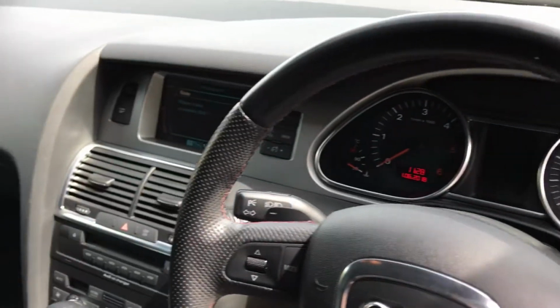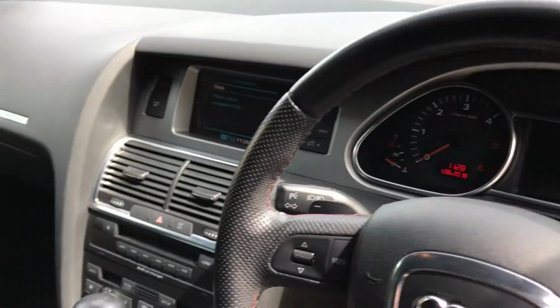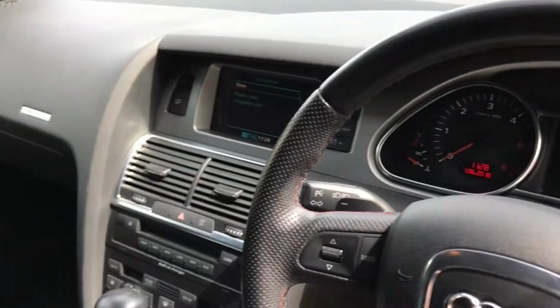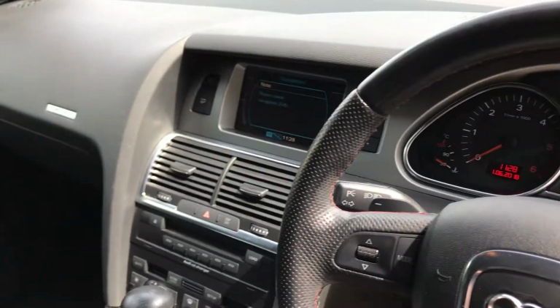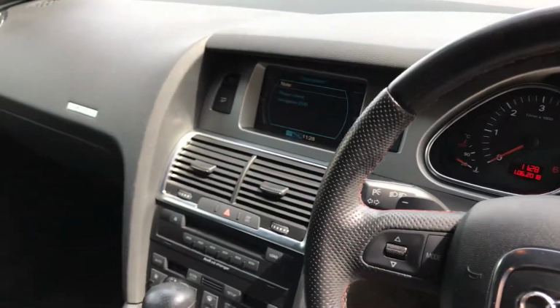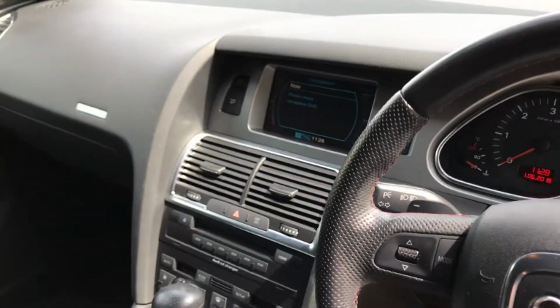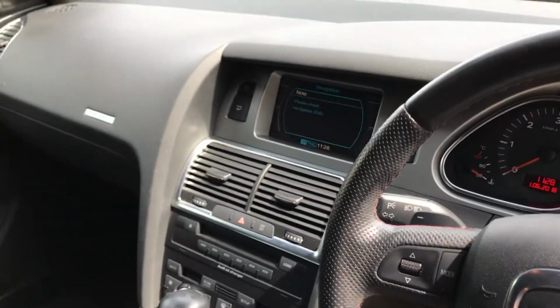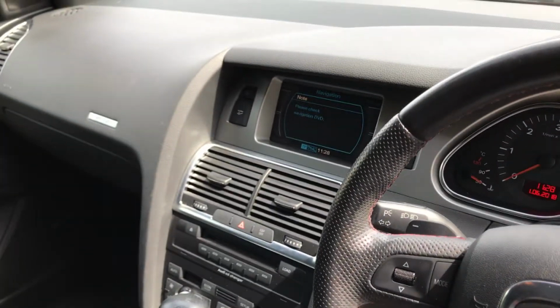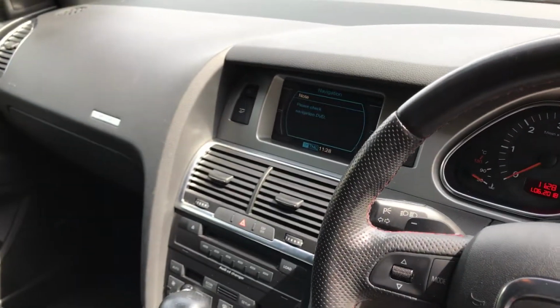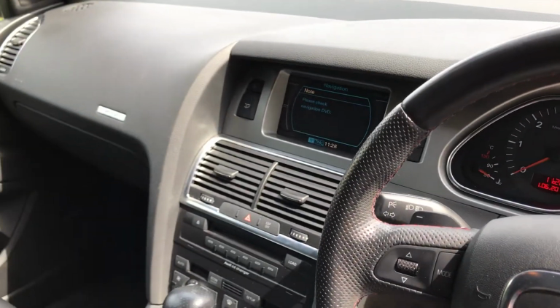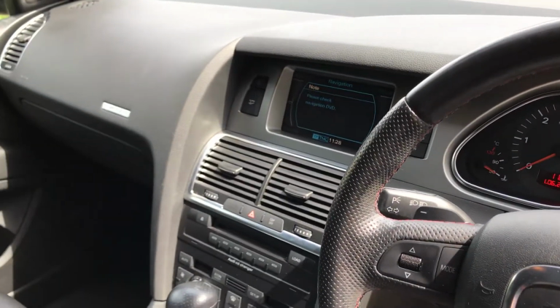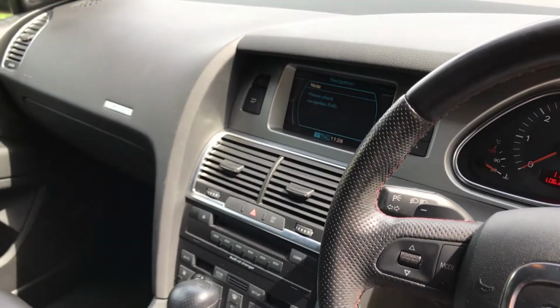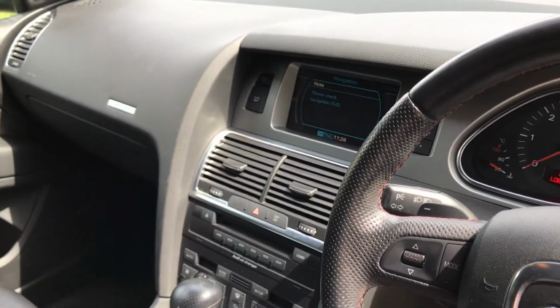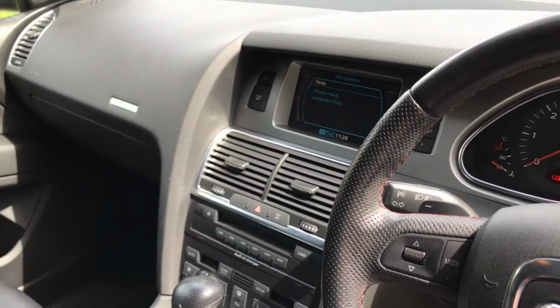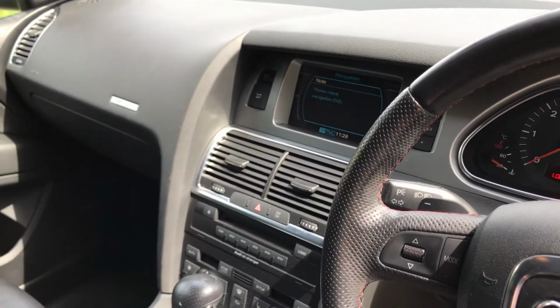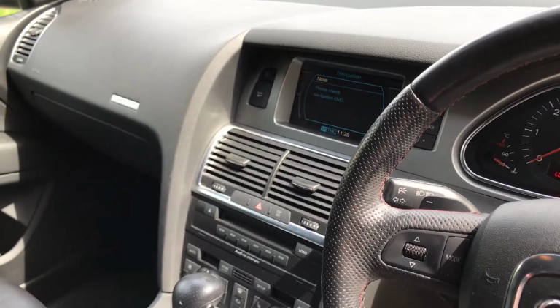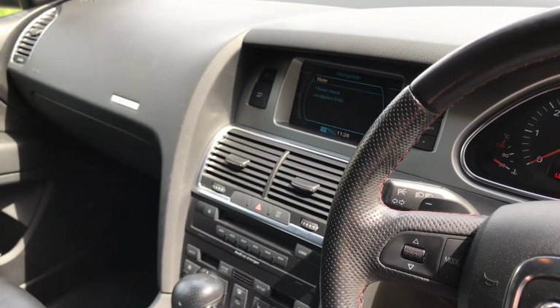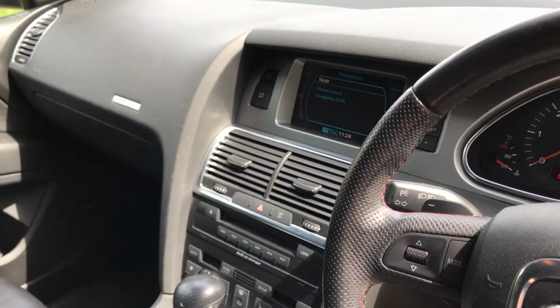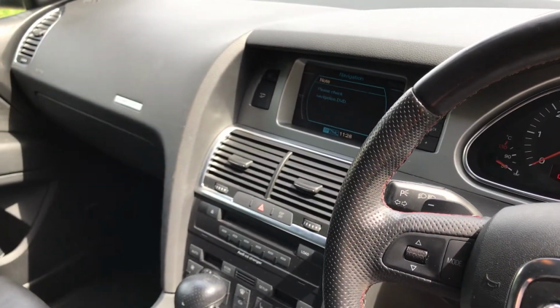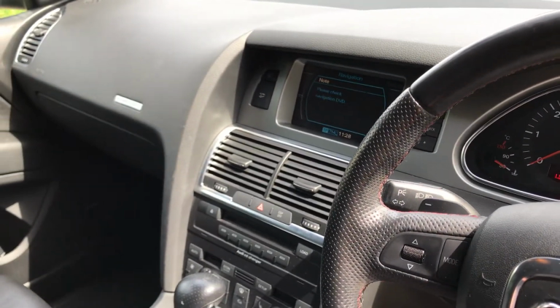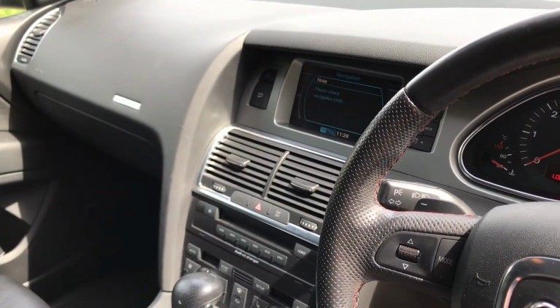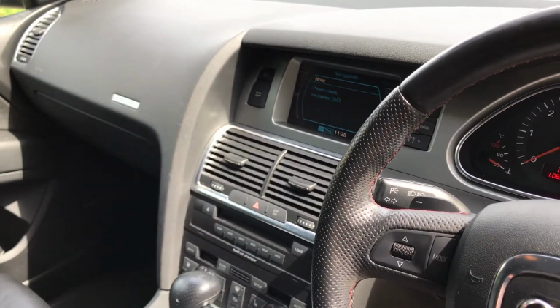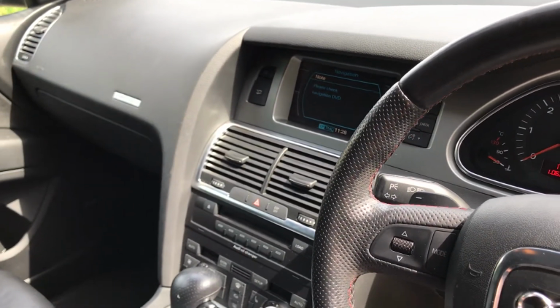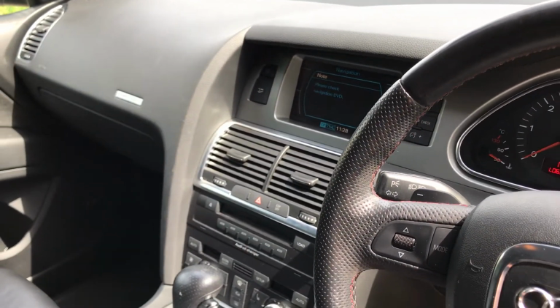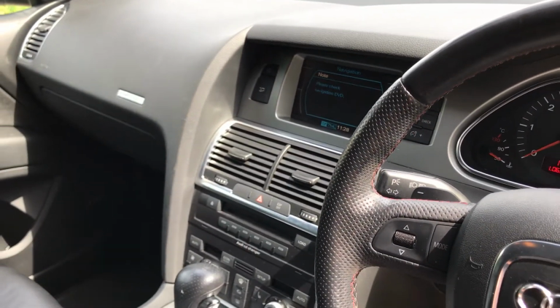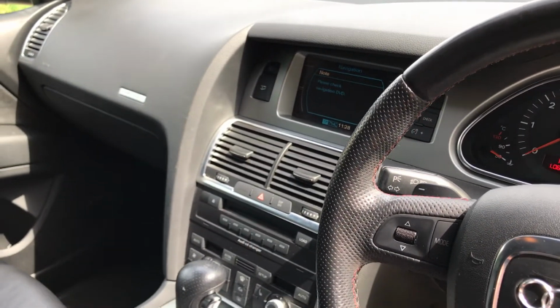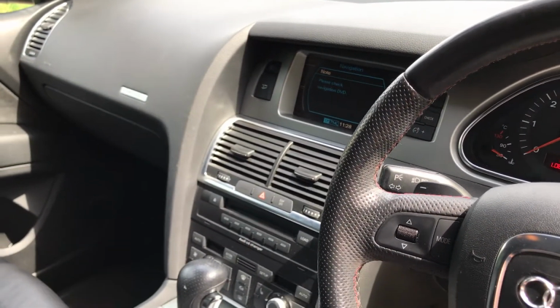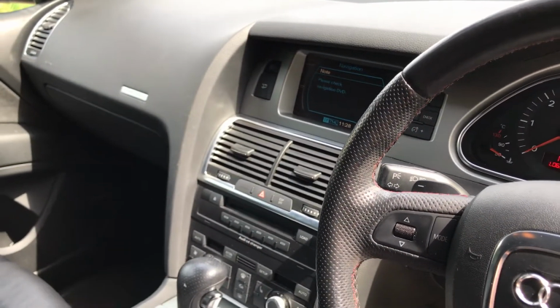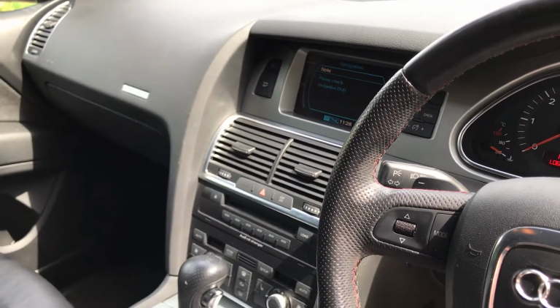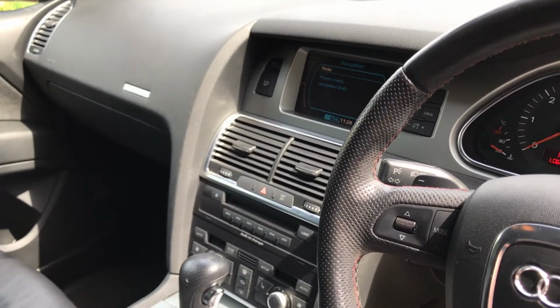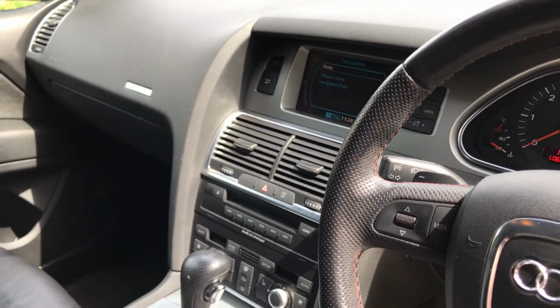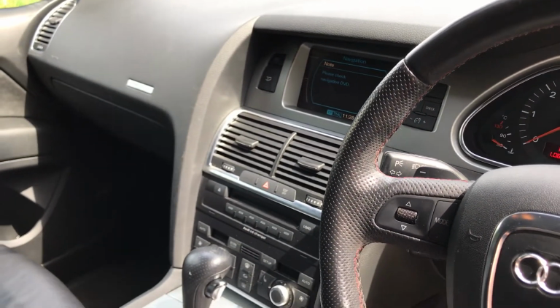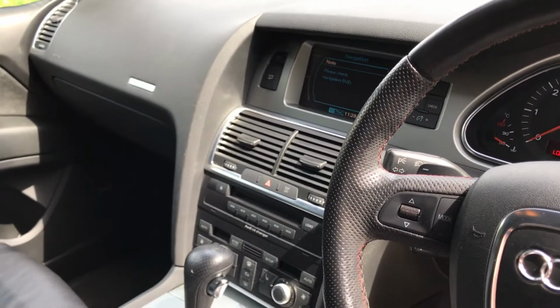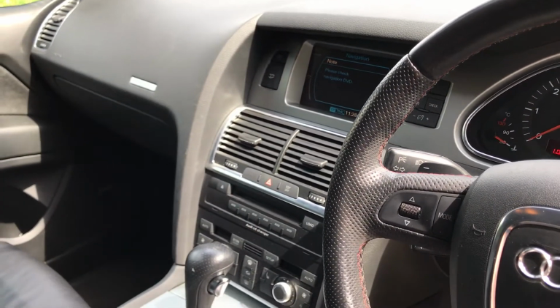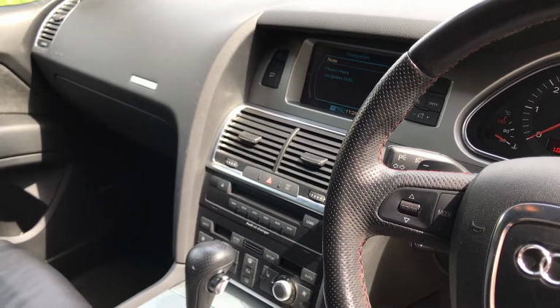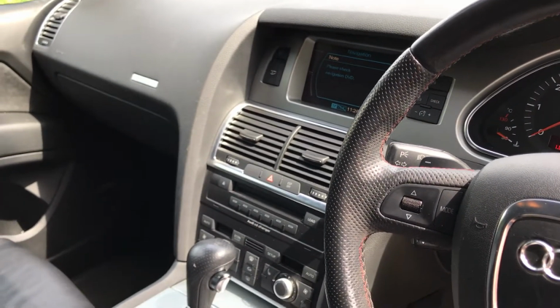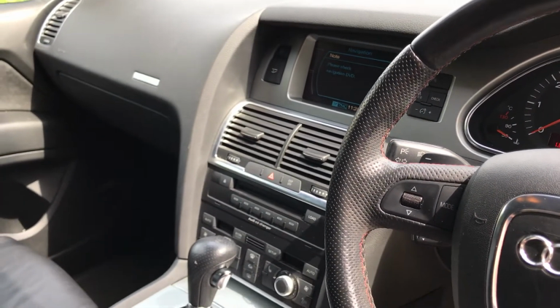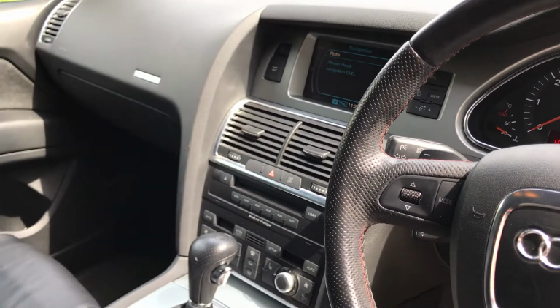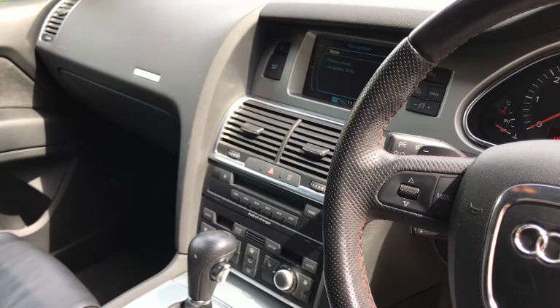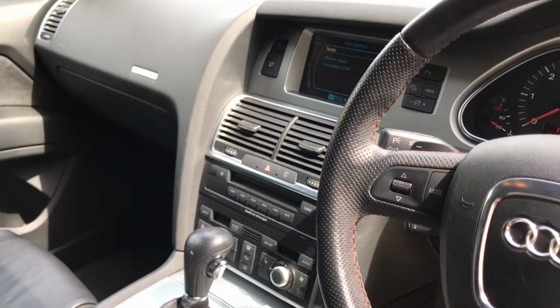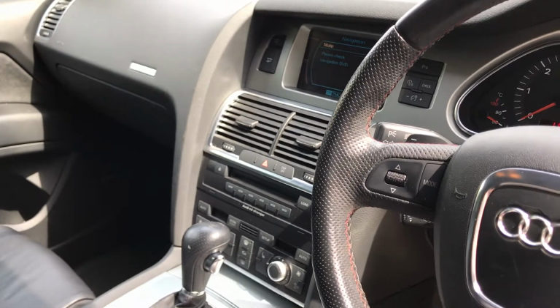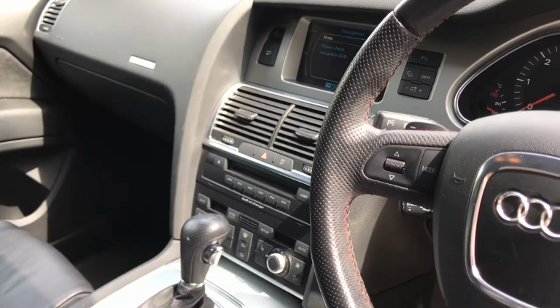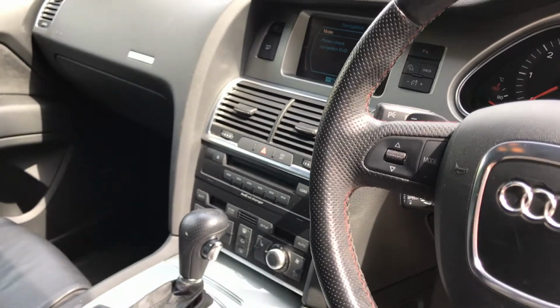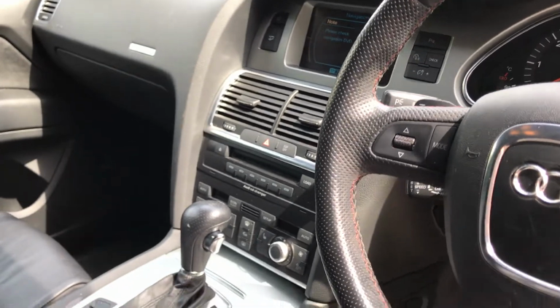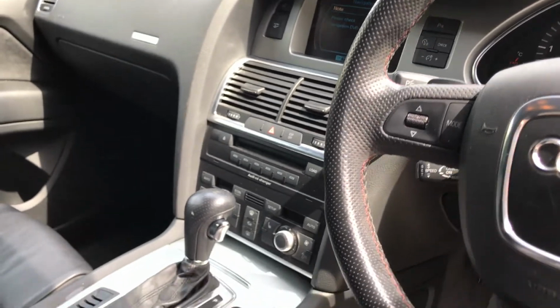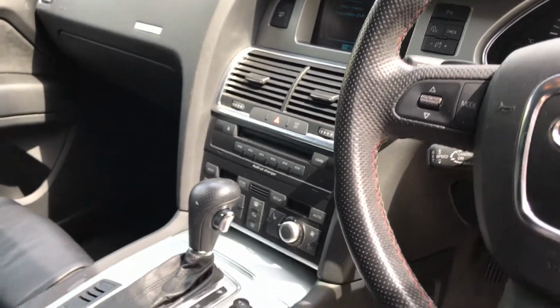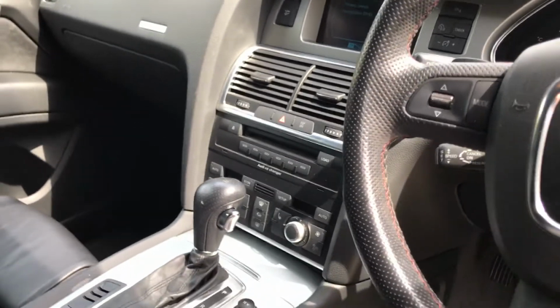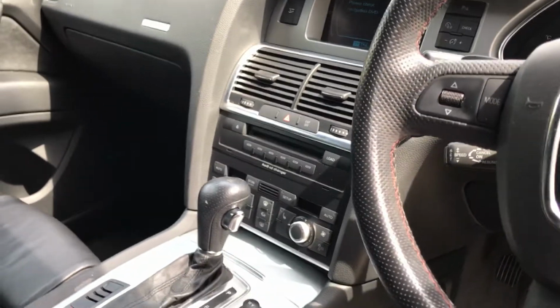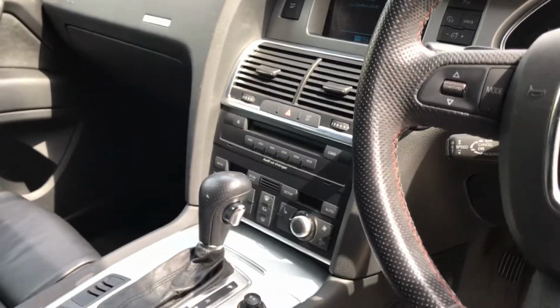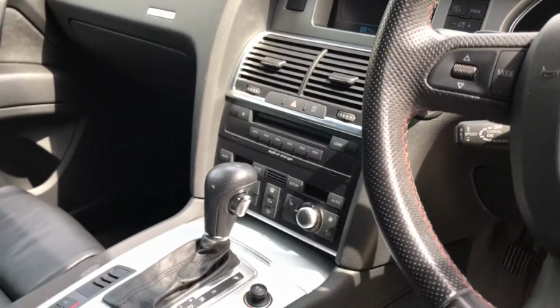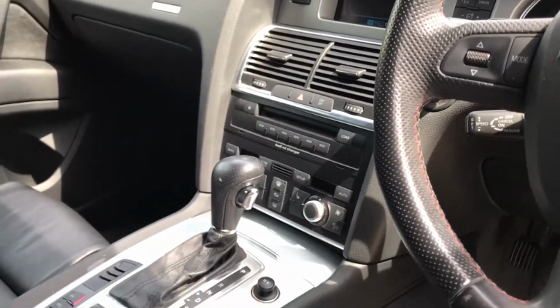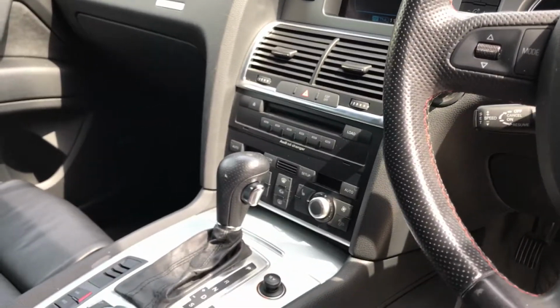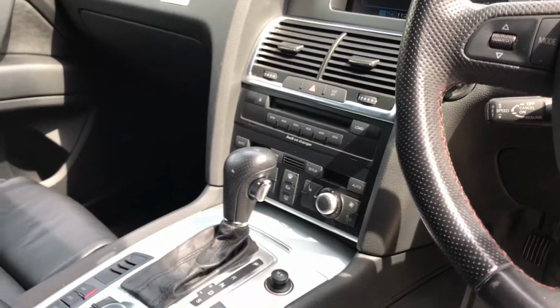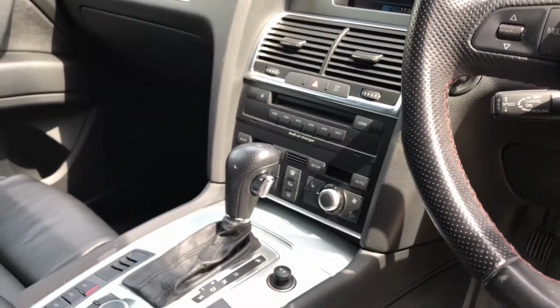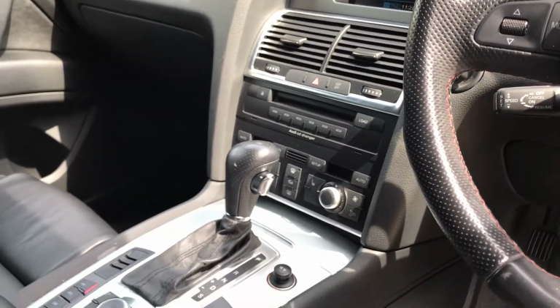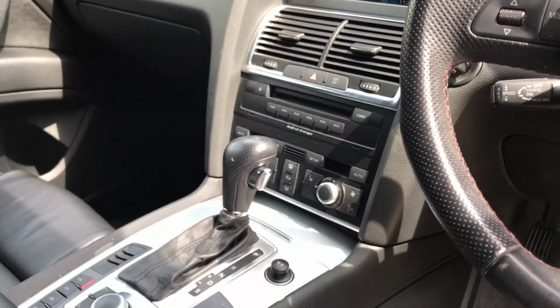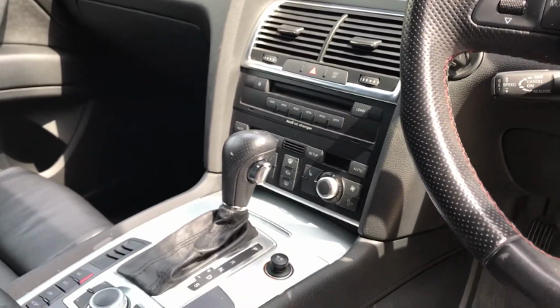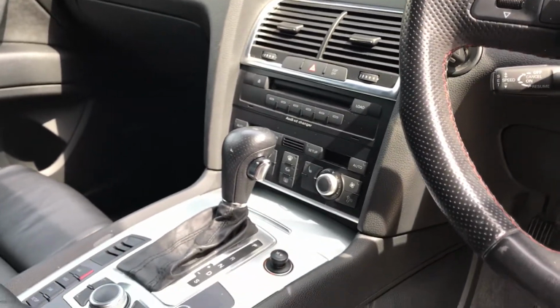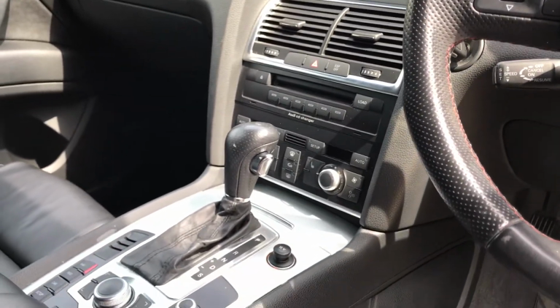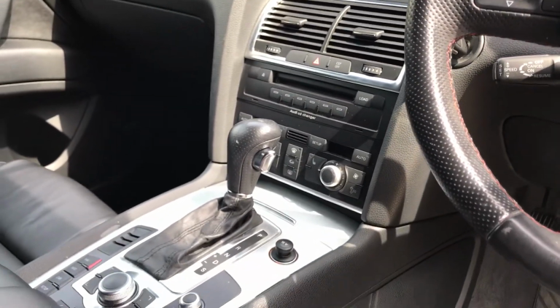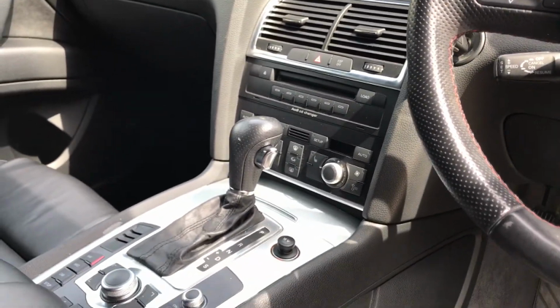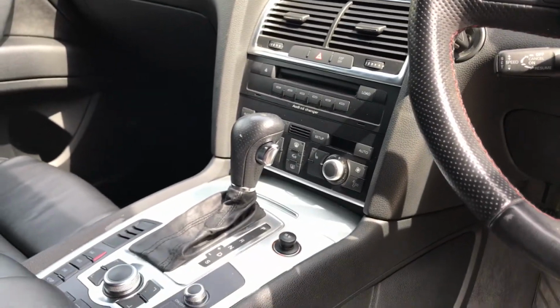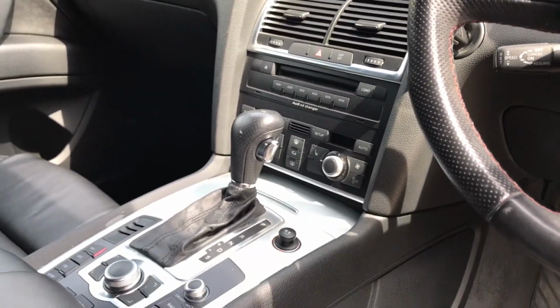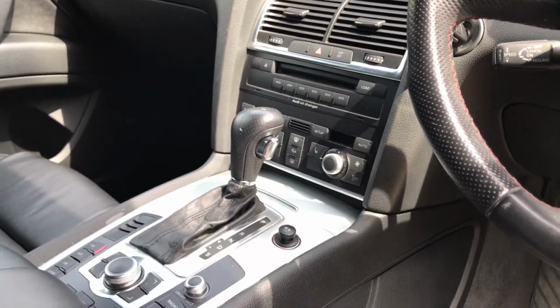In the centre we've got satellite navigation, radio and multi-CD, and dual zone climate control.